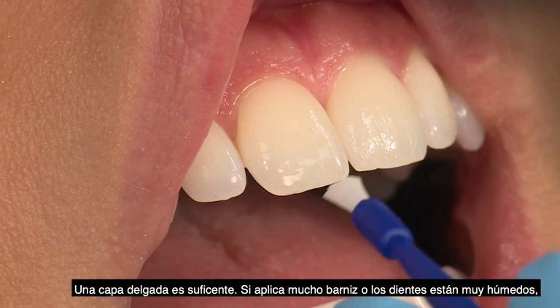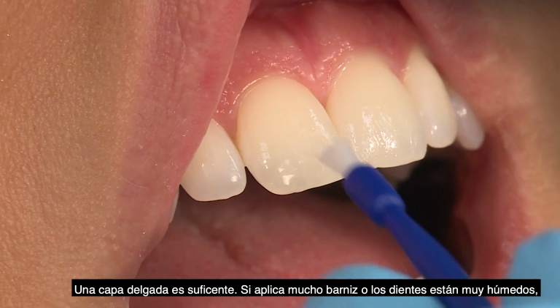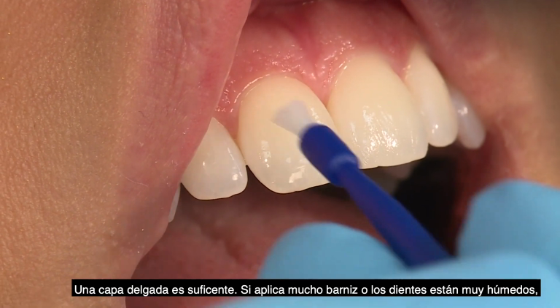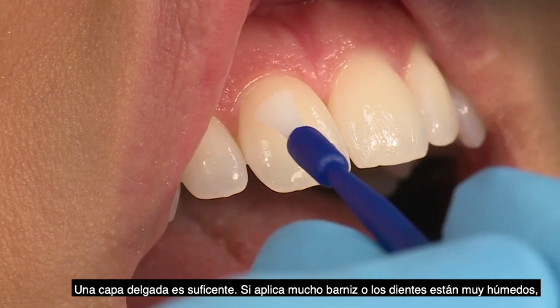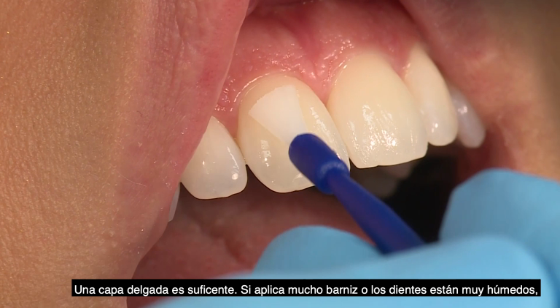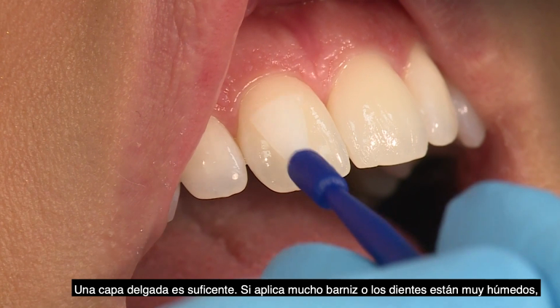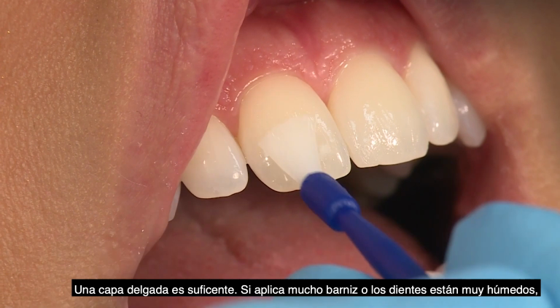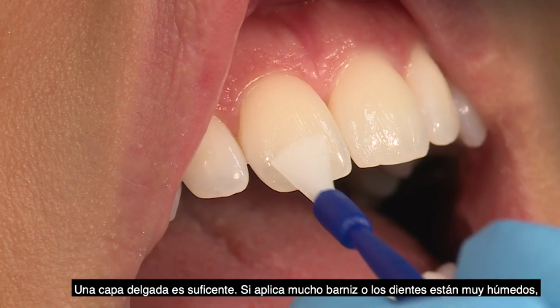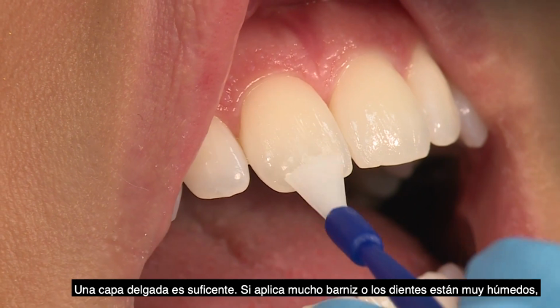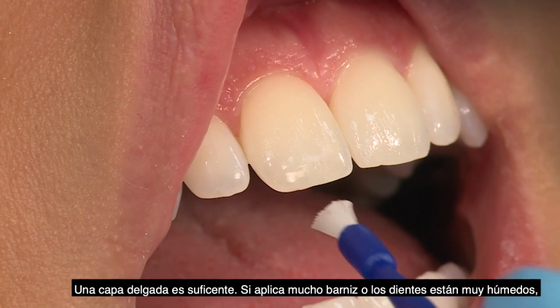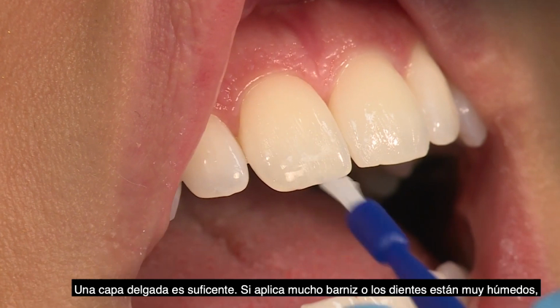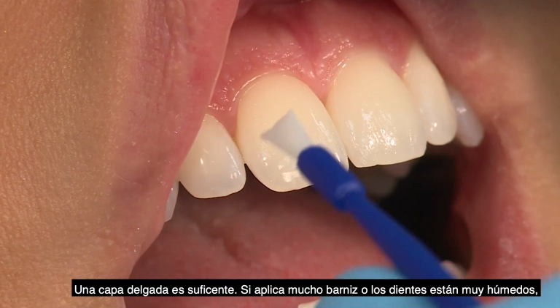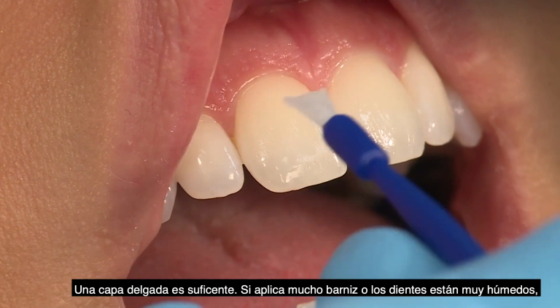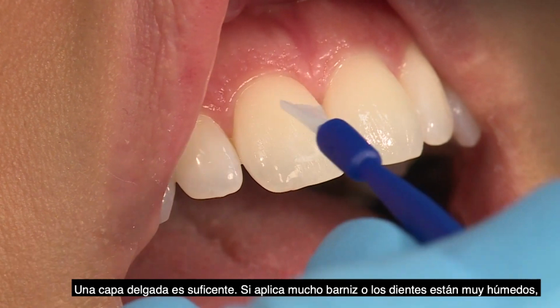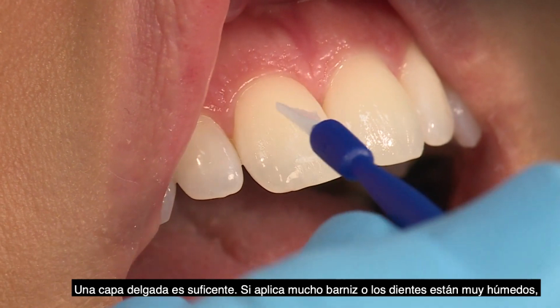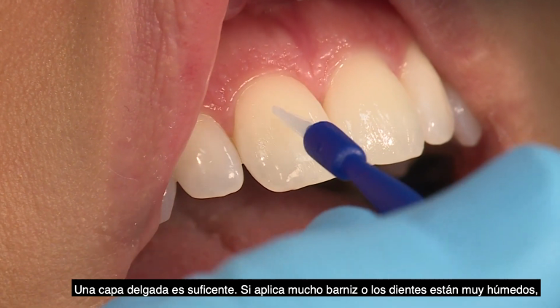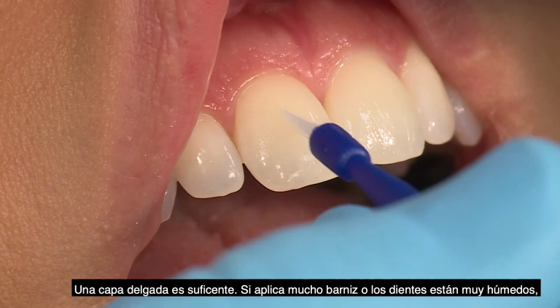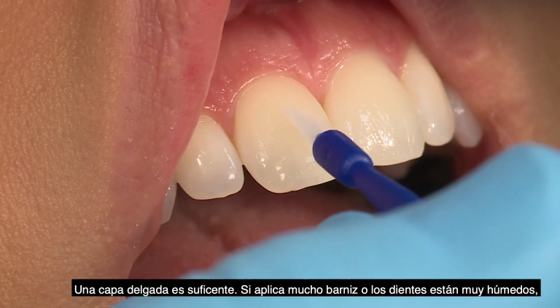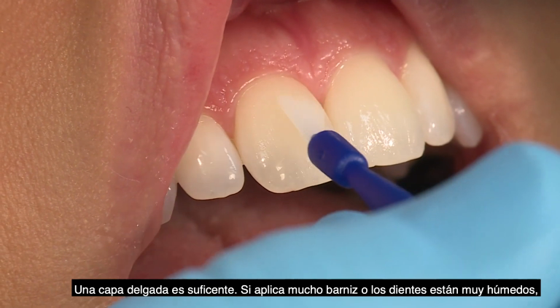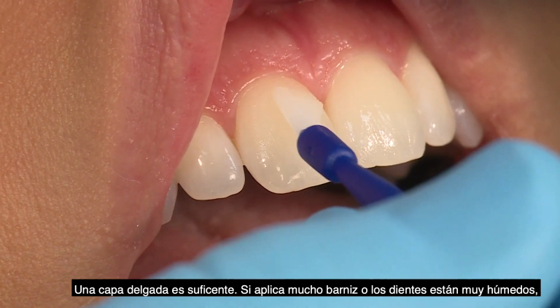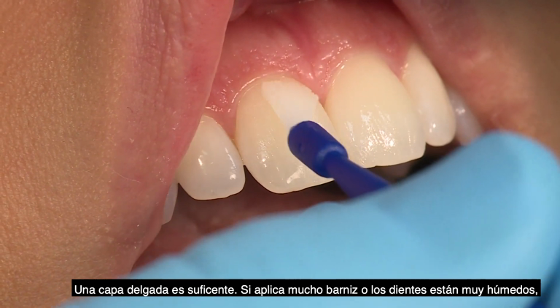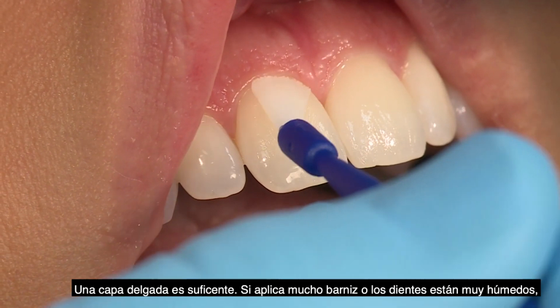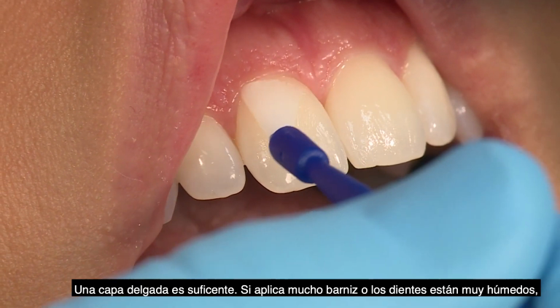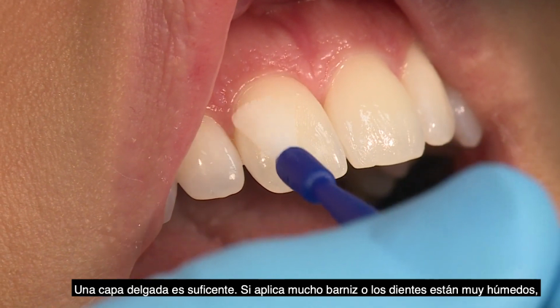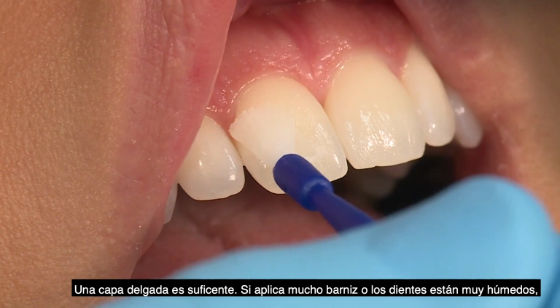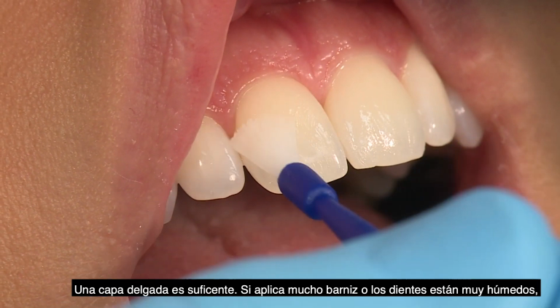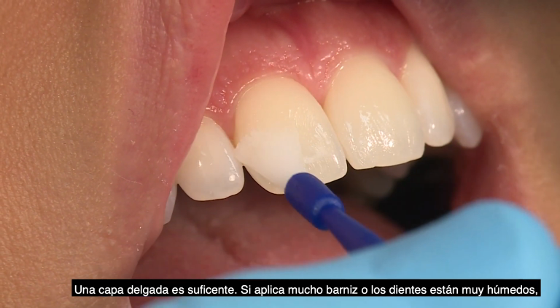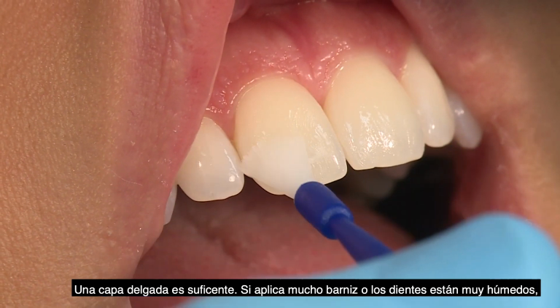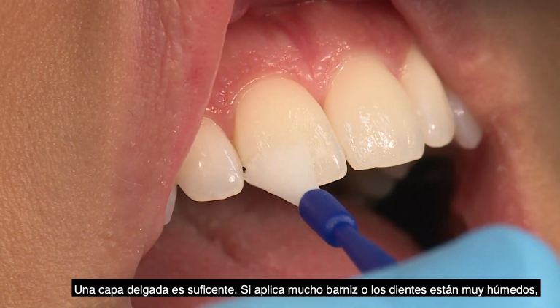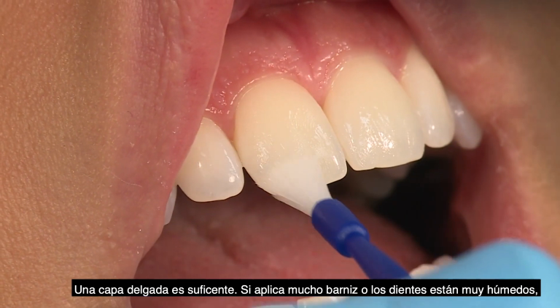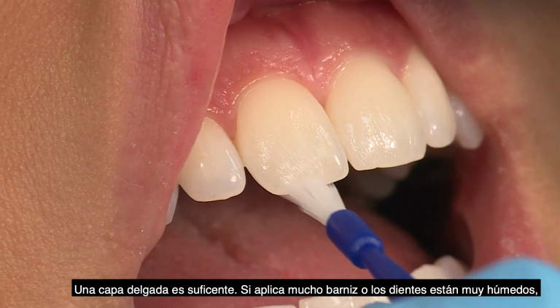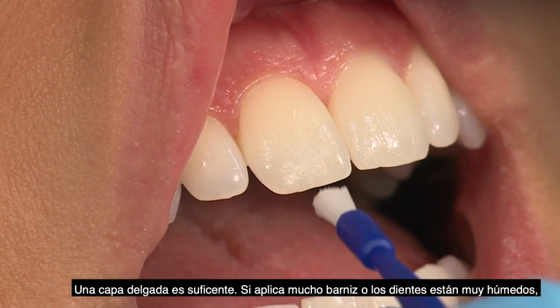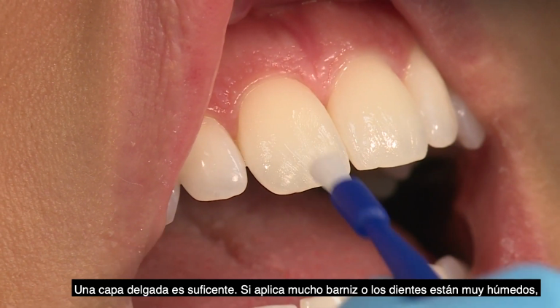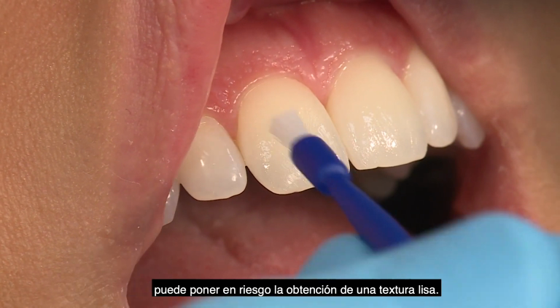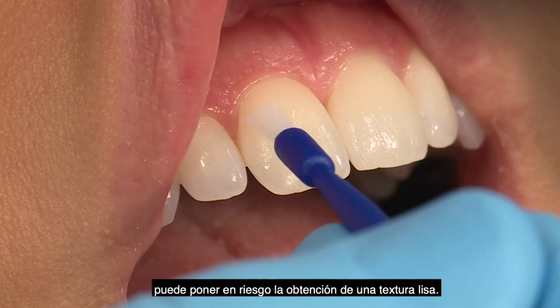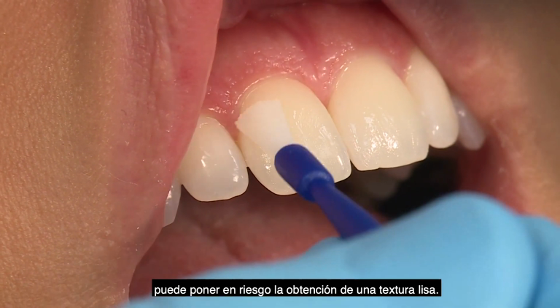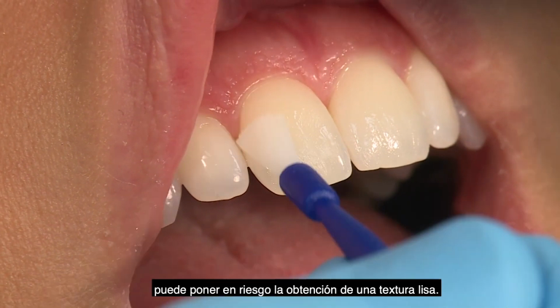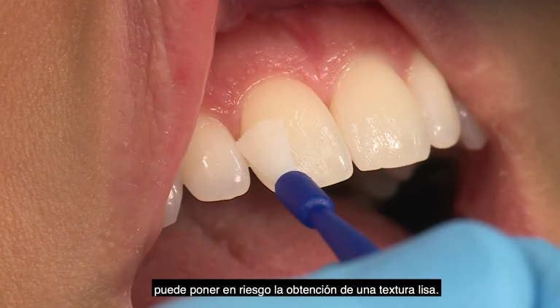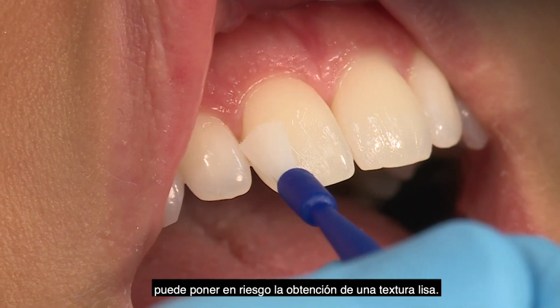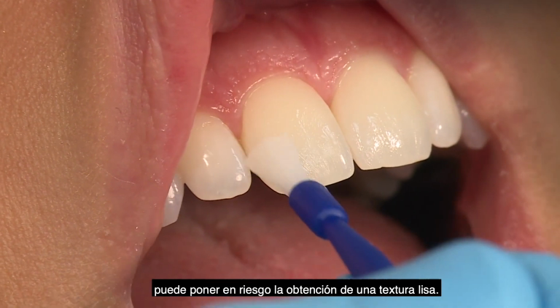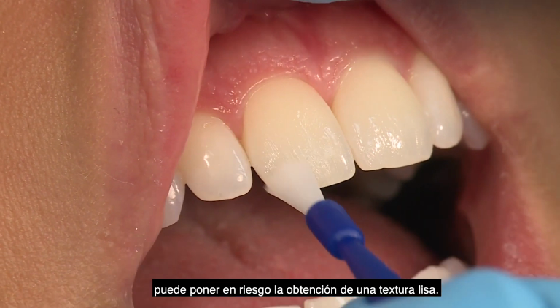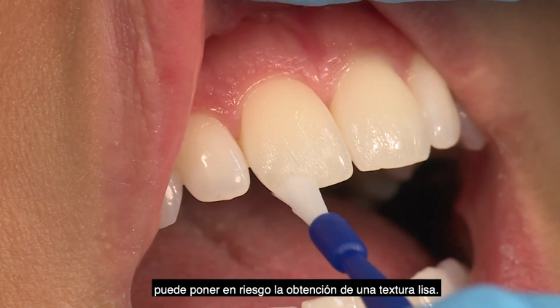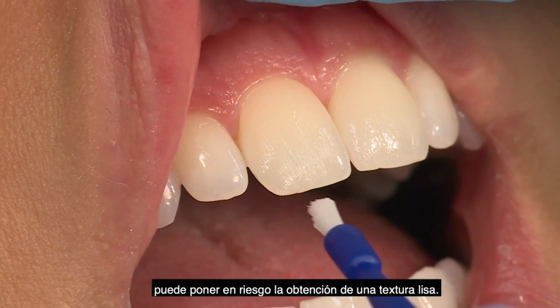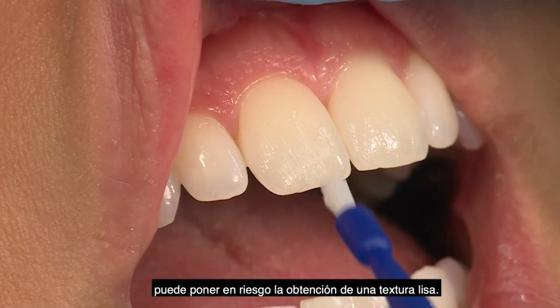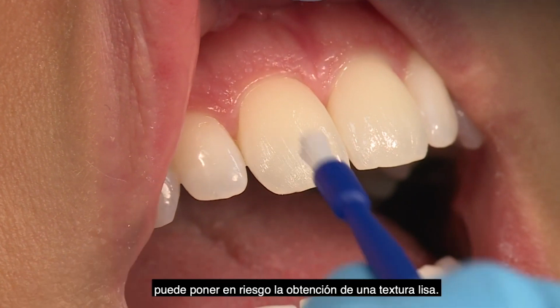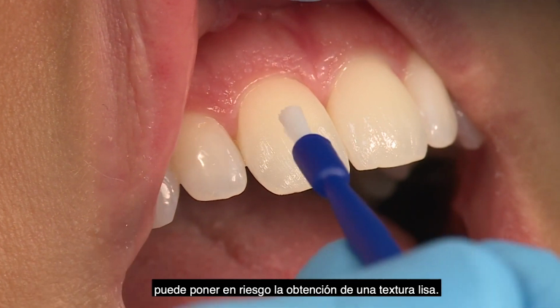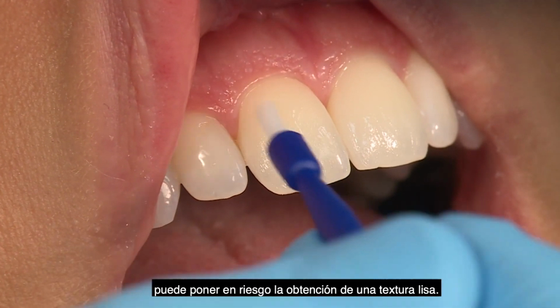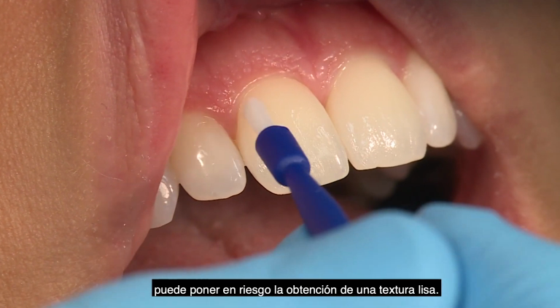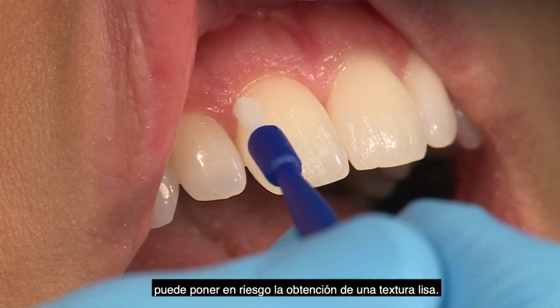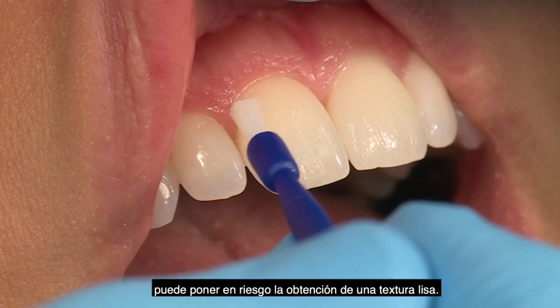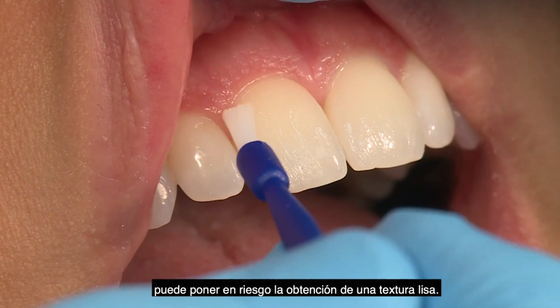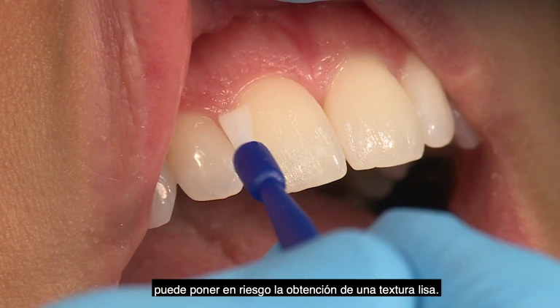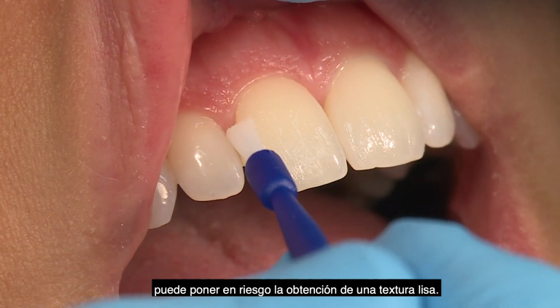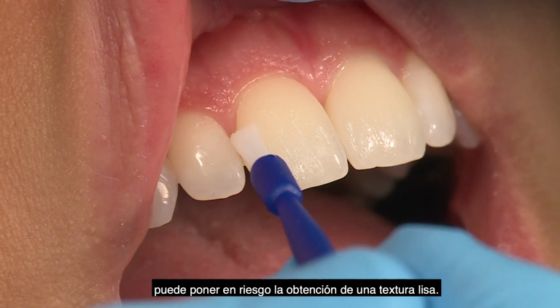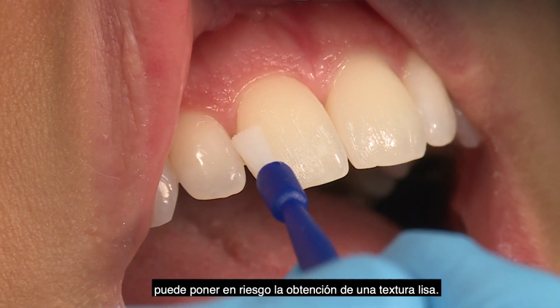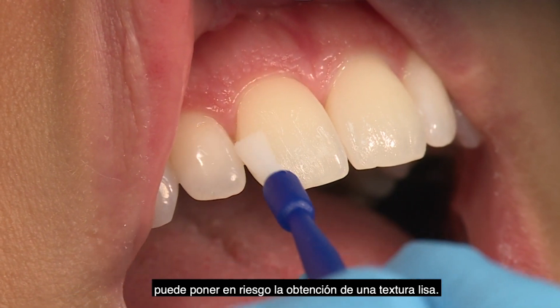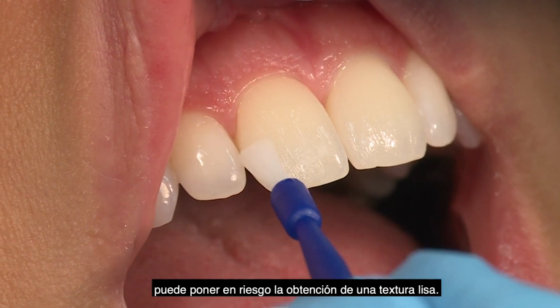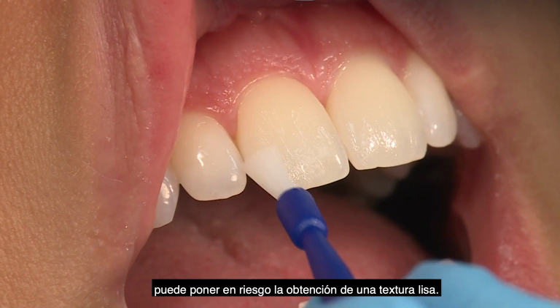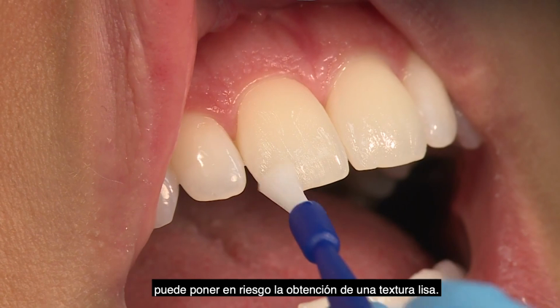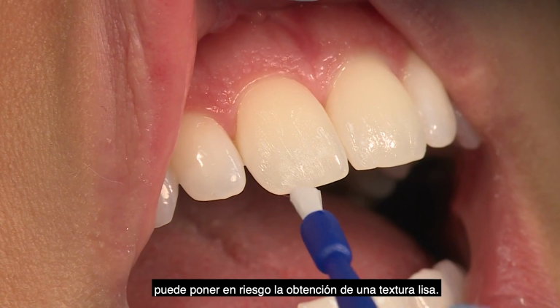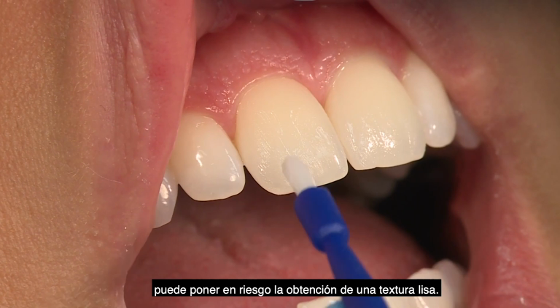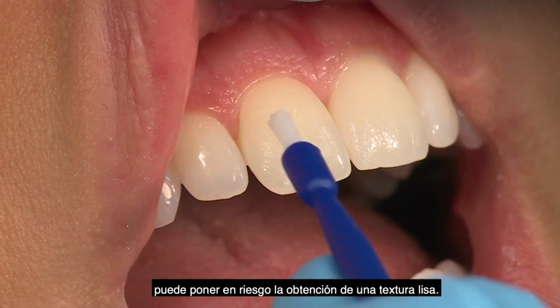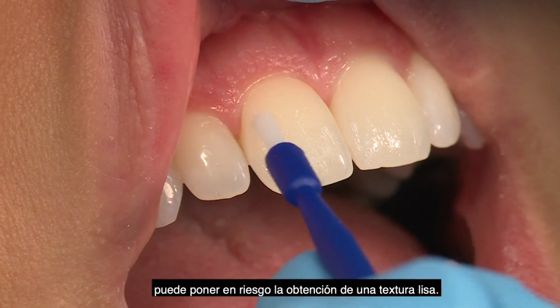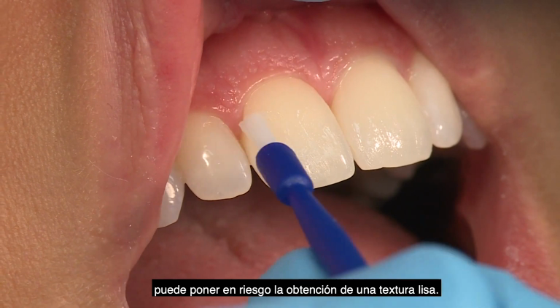If too much varnish is applied or teeth are too wet, you may not get the smooth texture you are looking for.